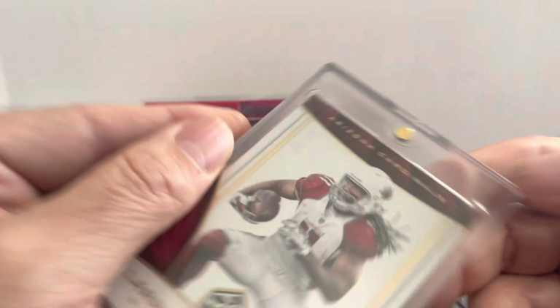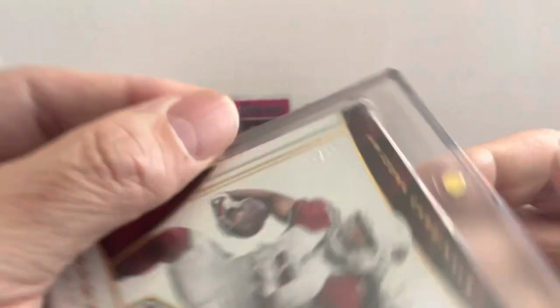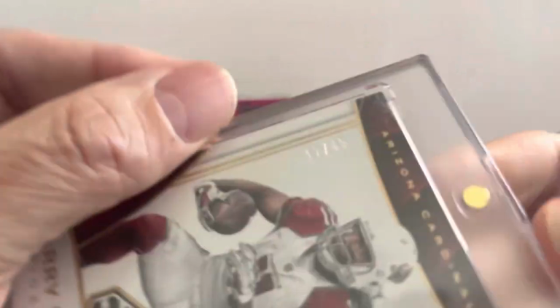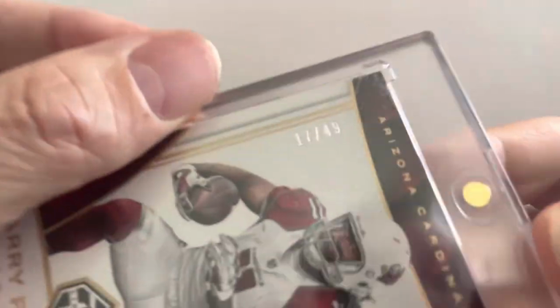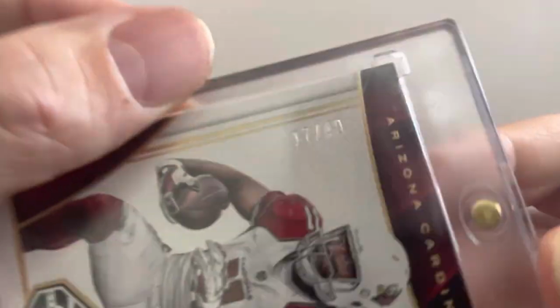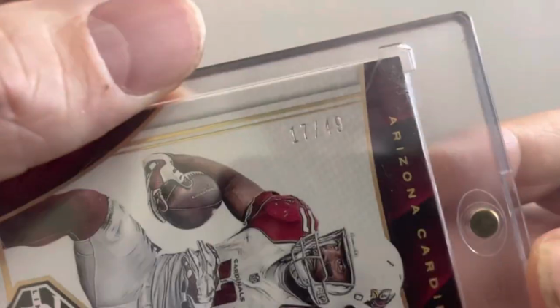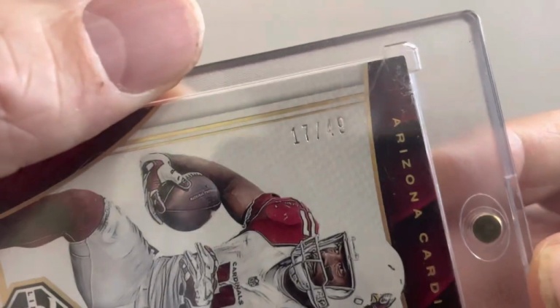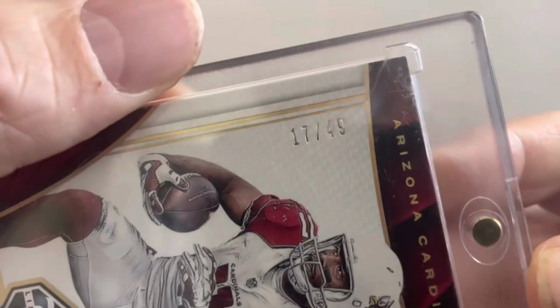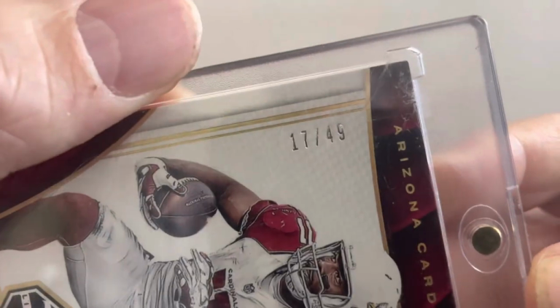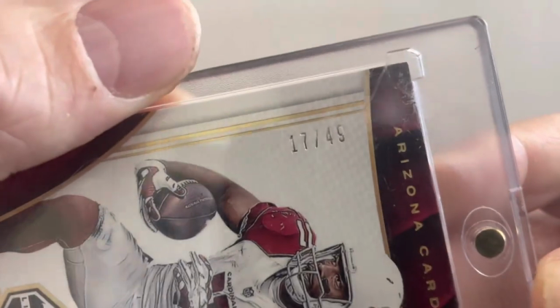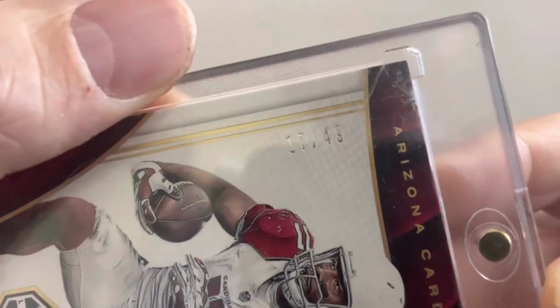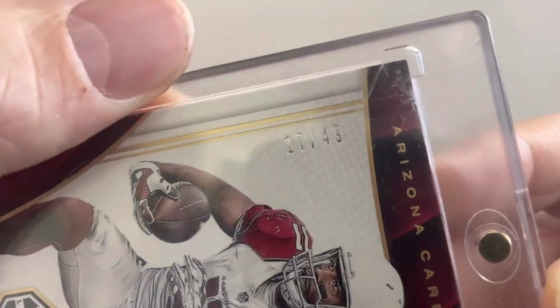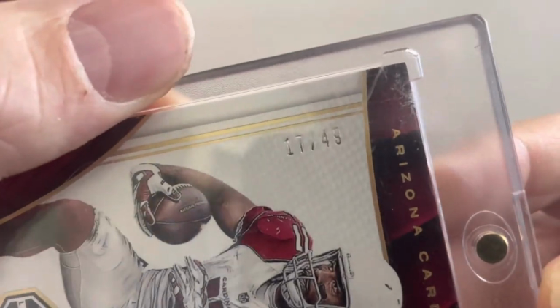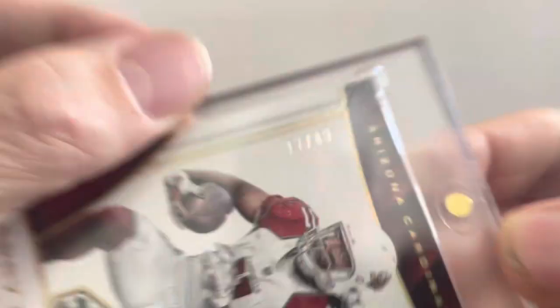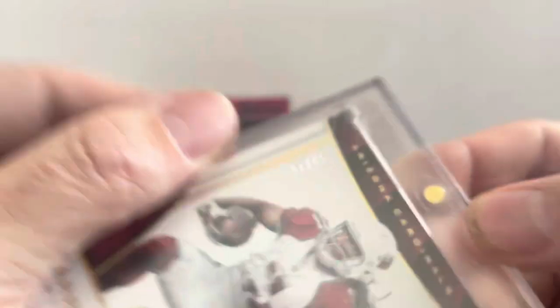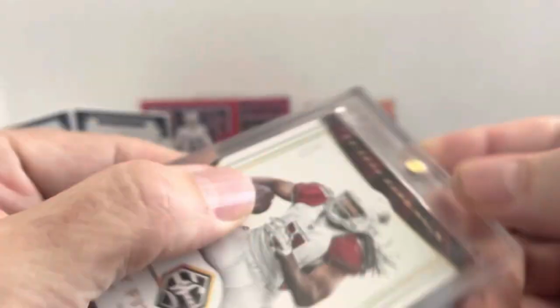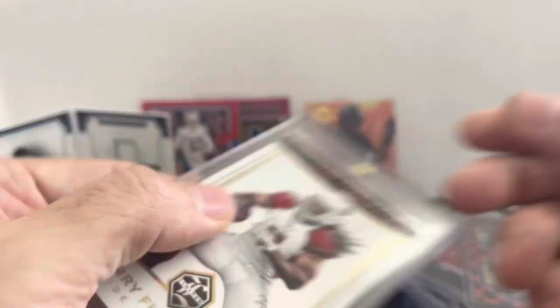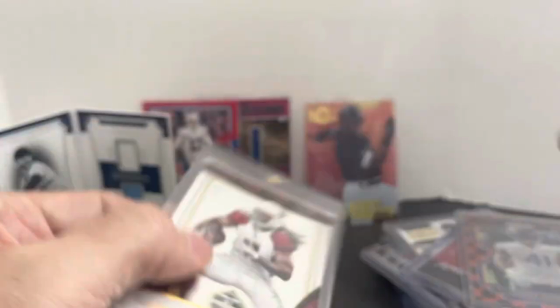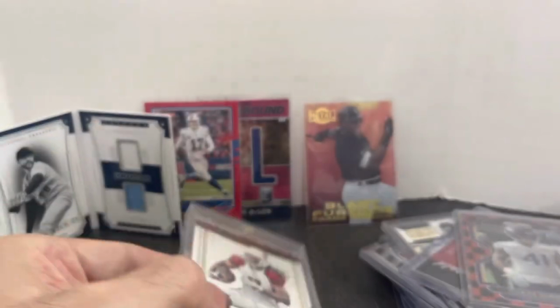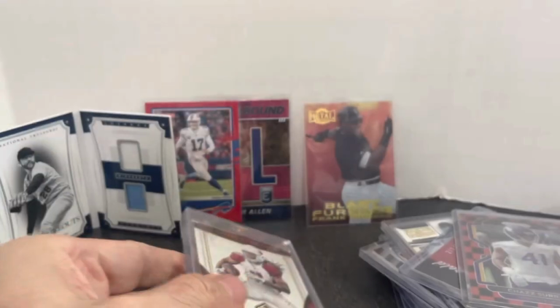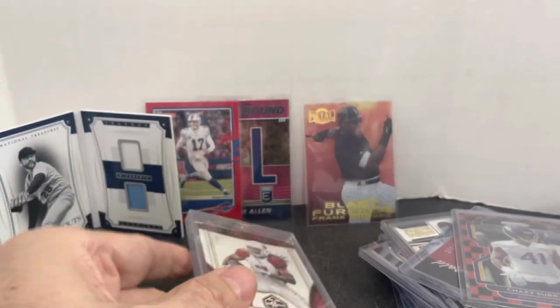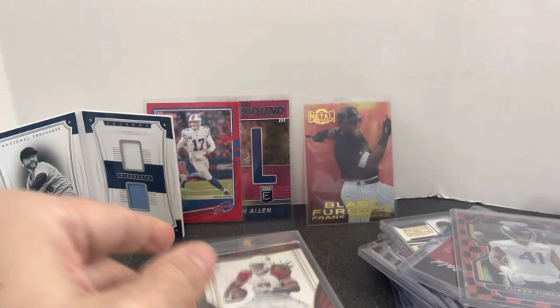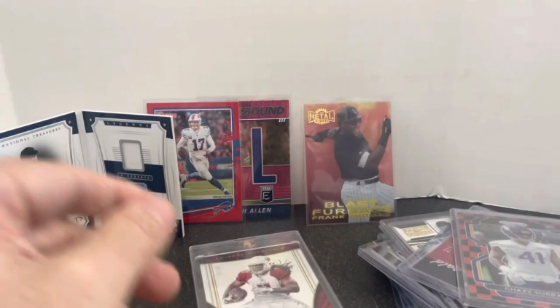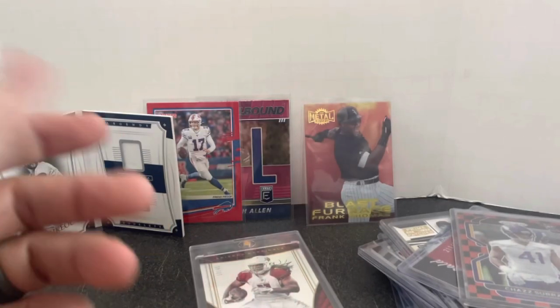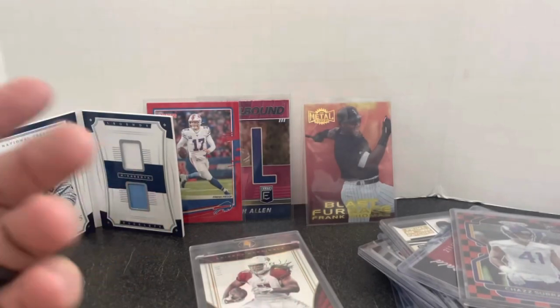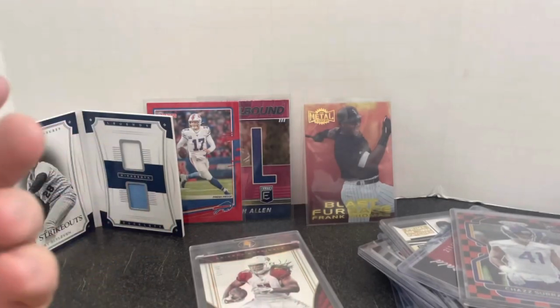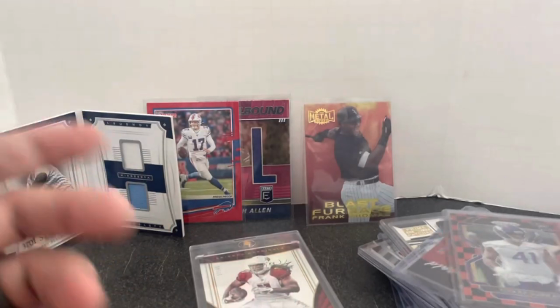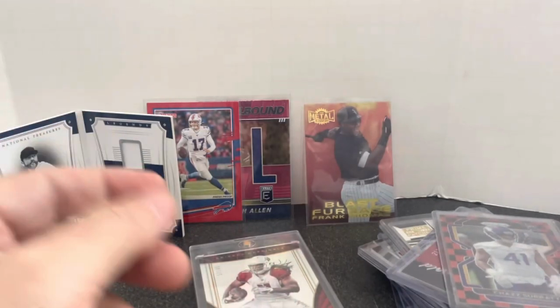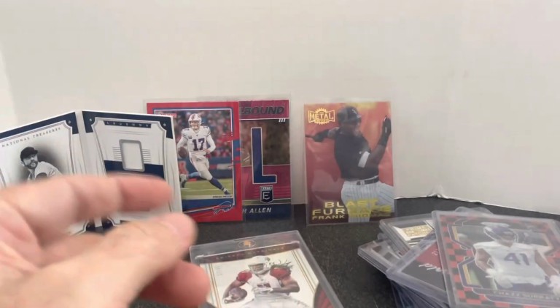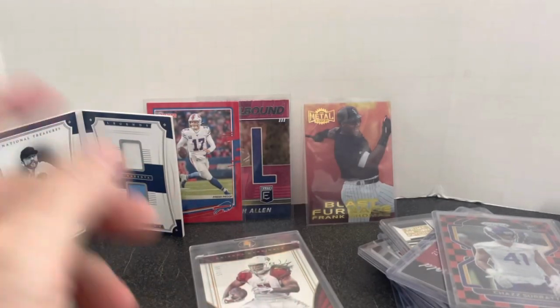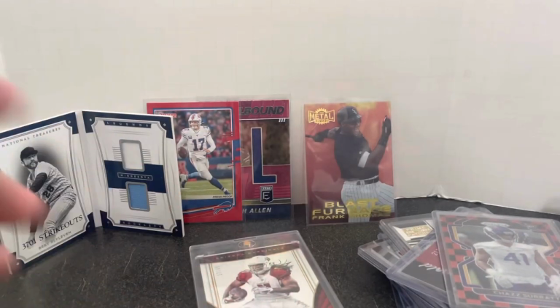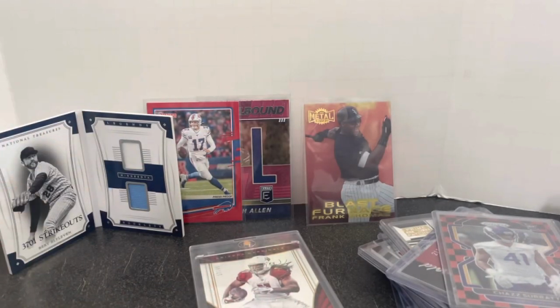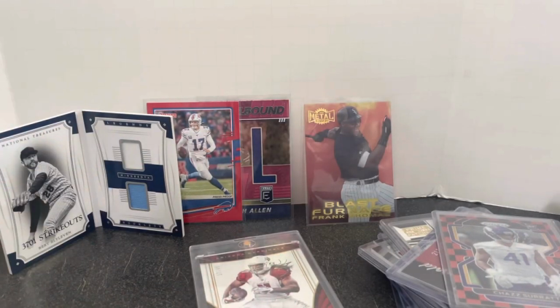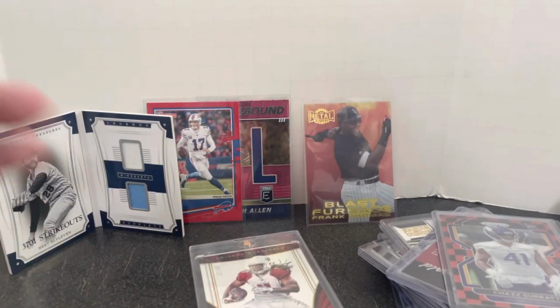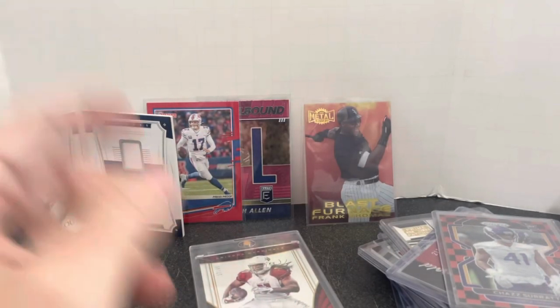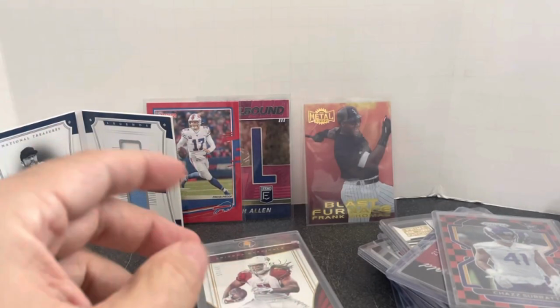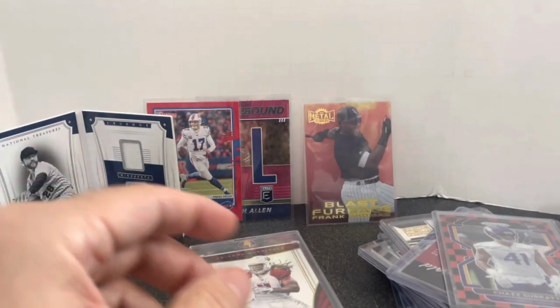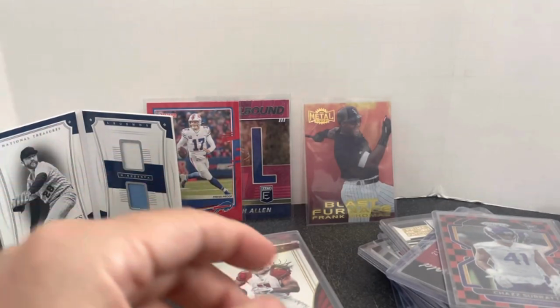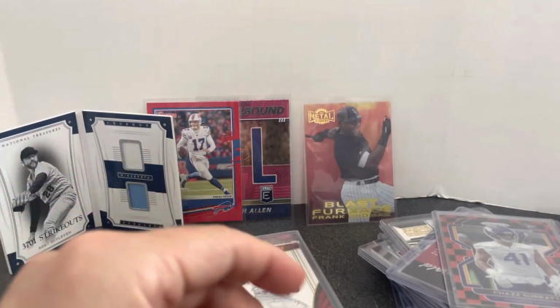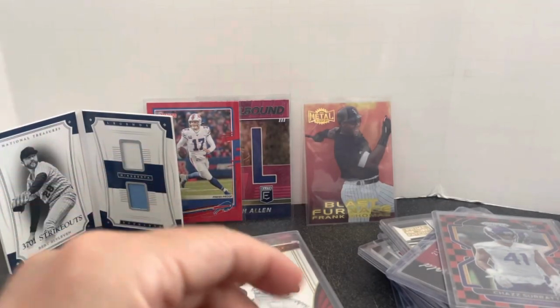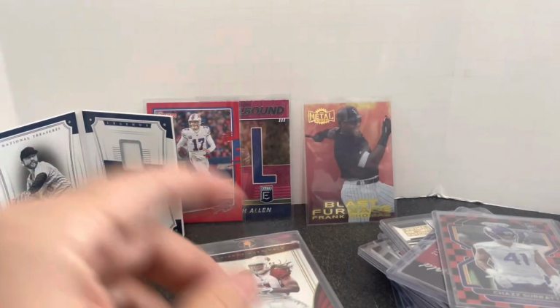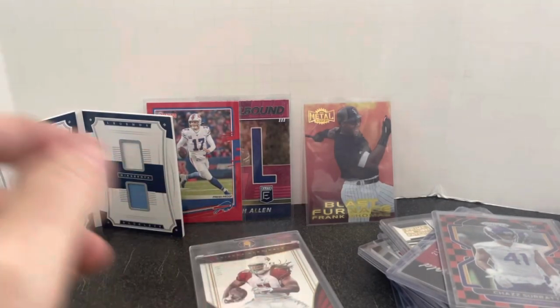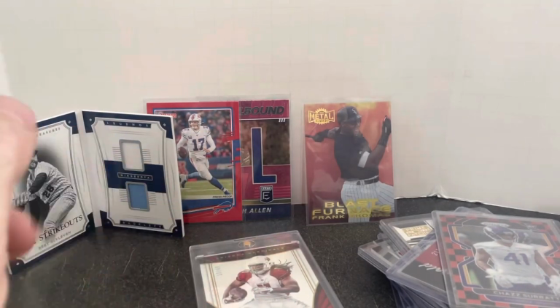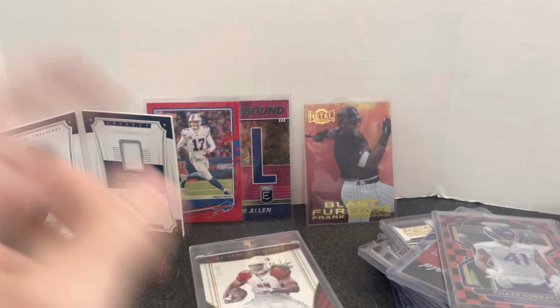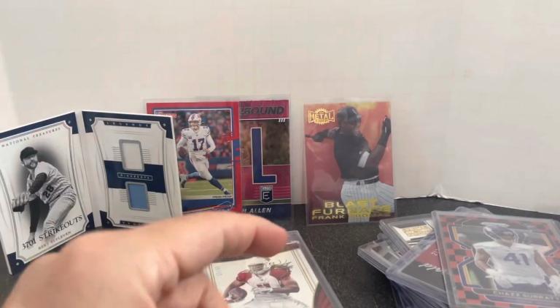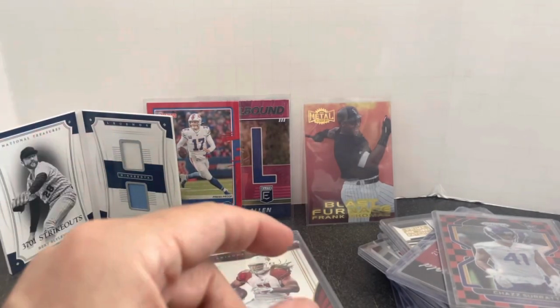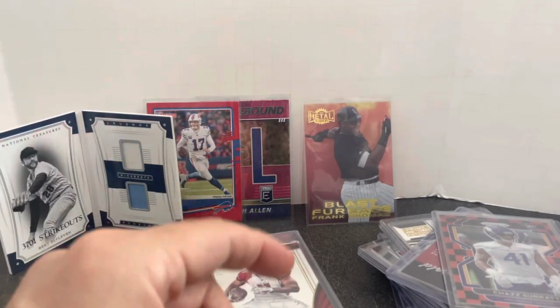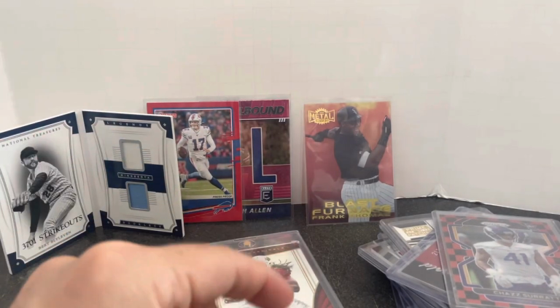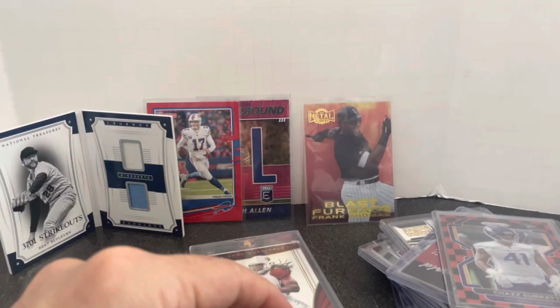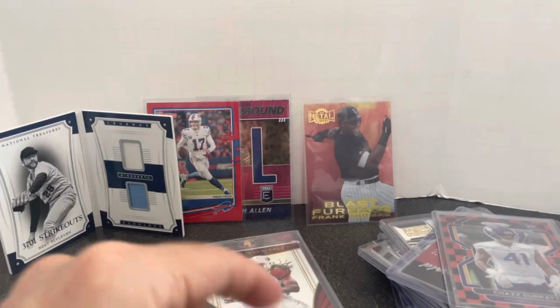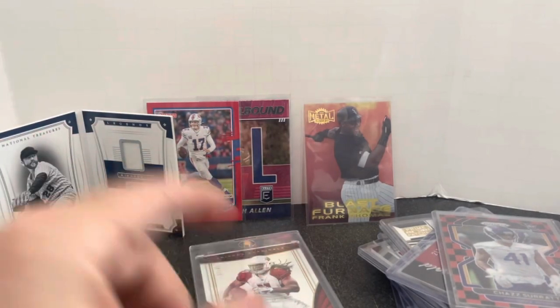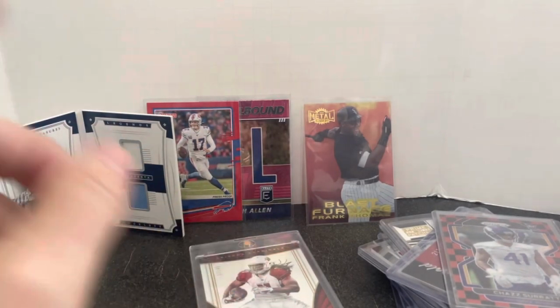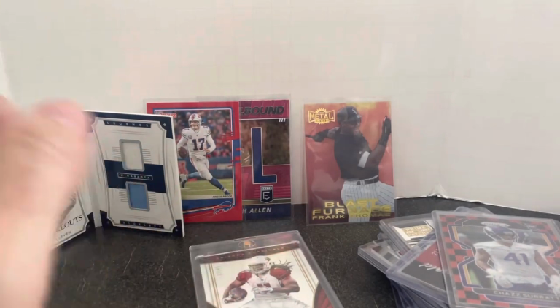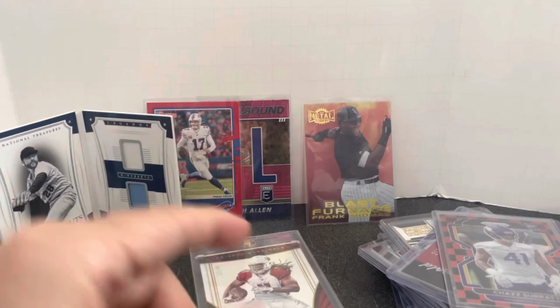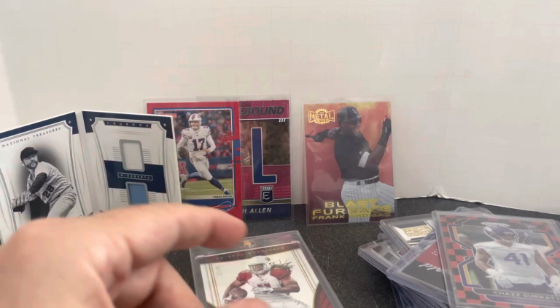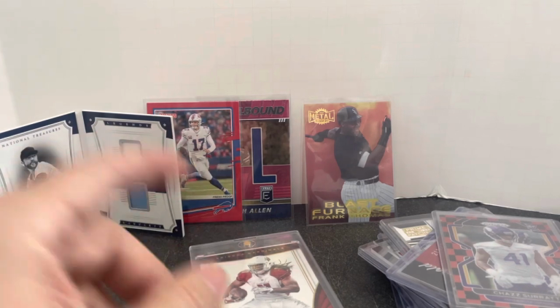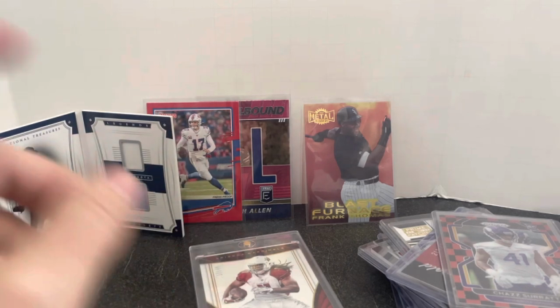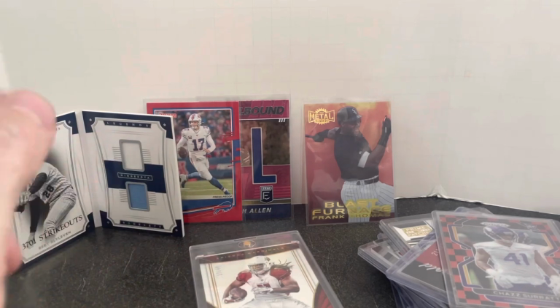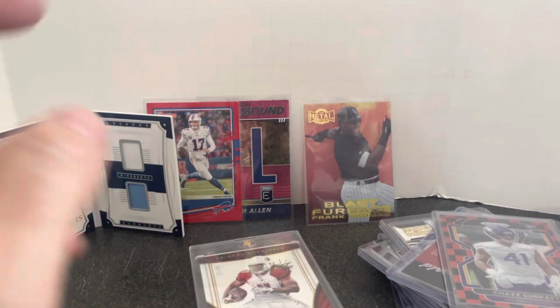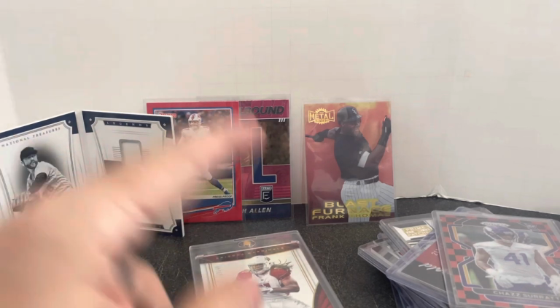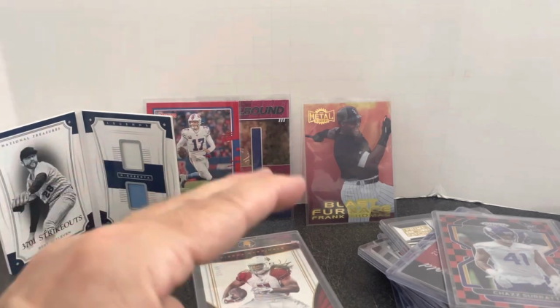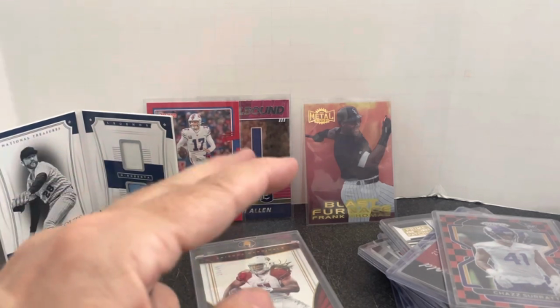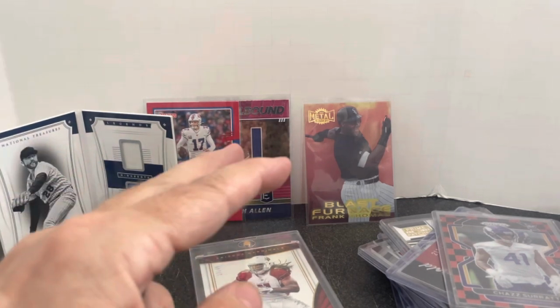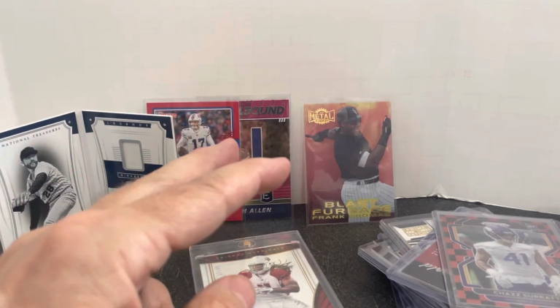The last card is another Fitzgerald card numbered out of 45. So what do you think — what's your favorite card? What's the best value? What am I going to make the most on? Thanks for watching, I'll see you next time.